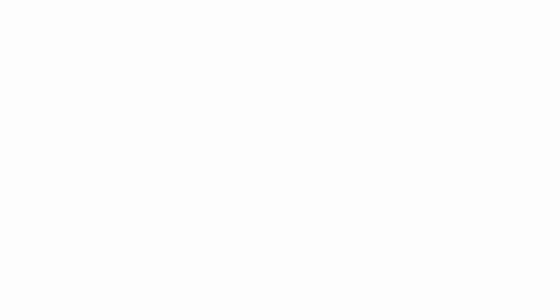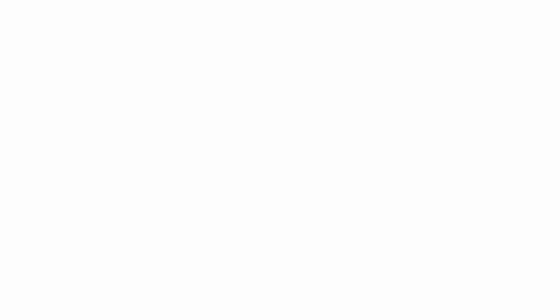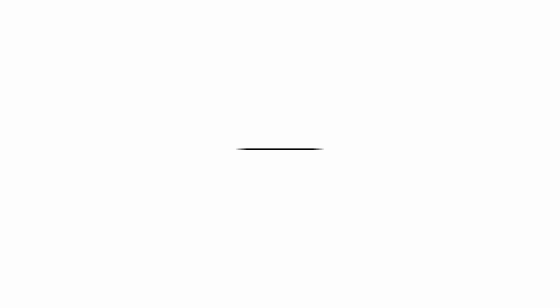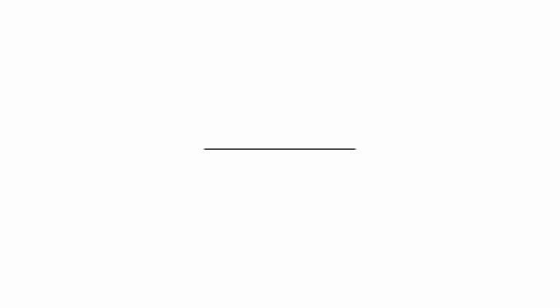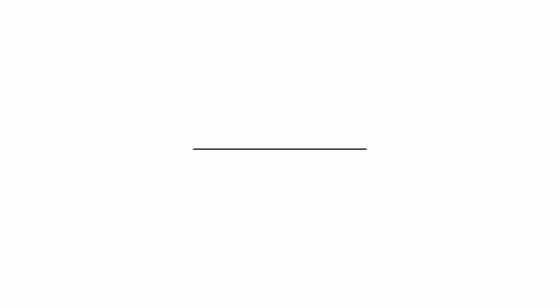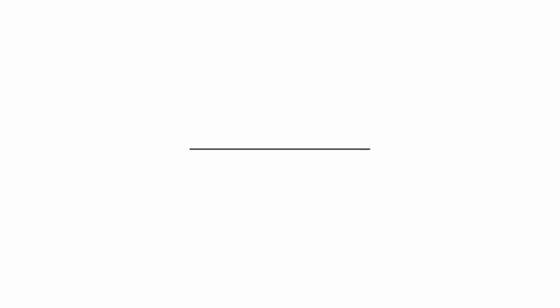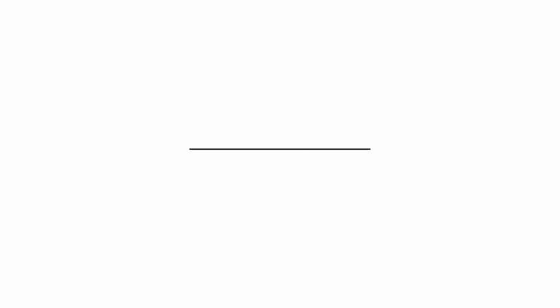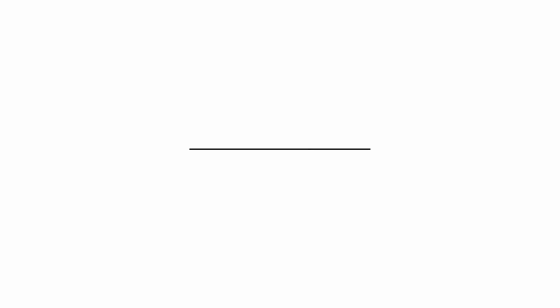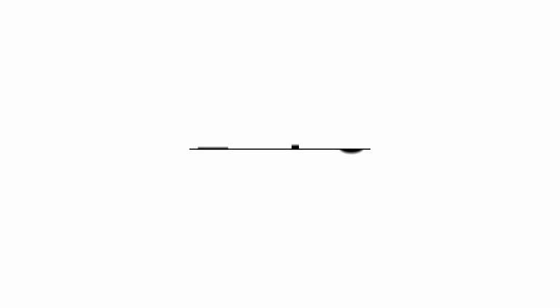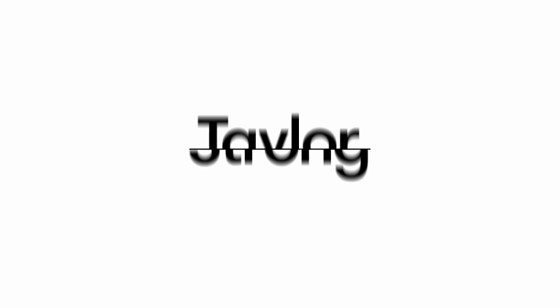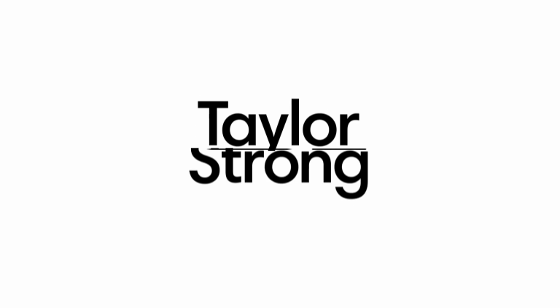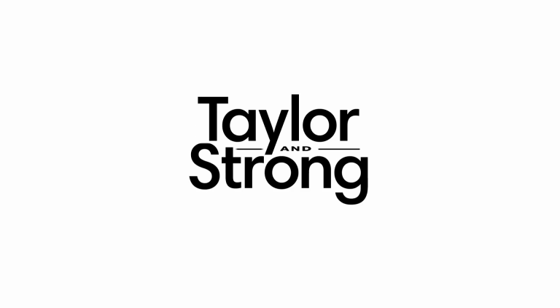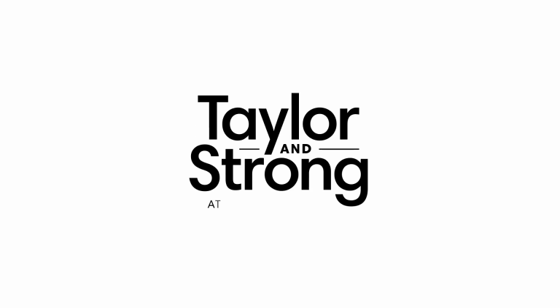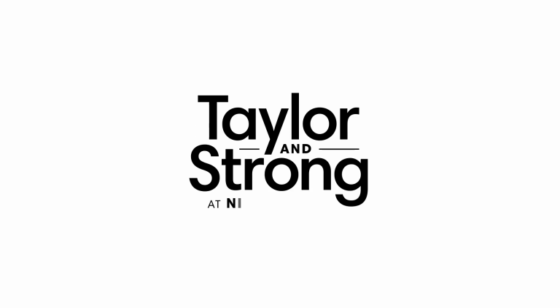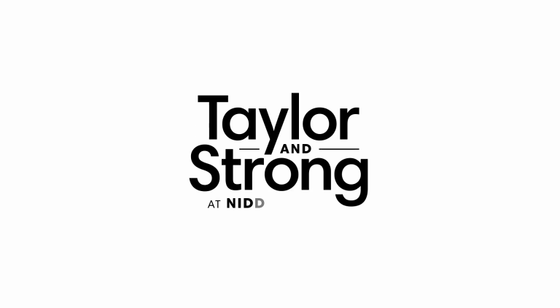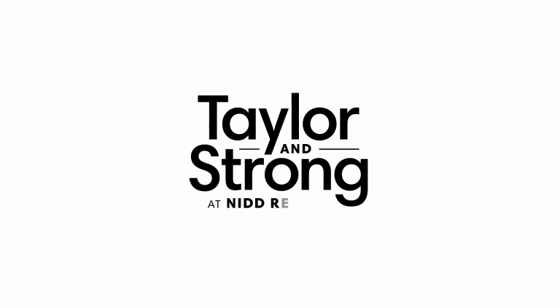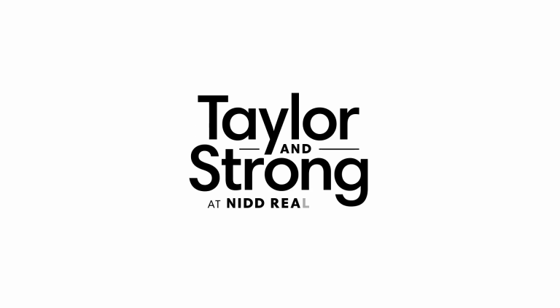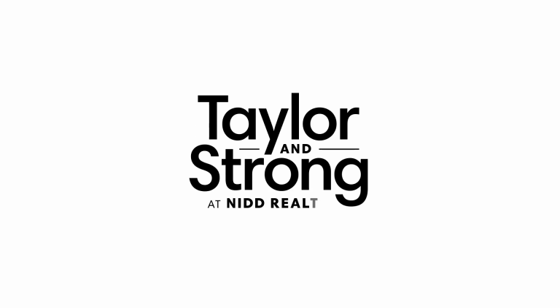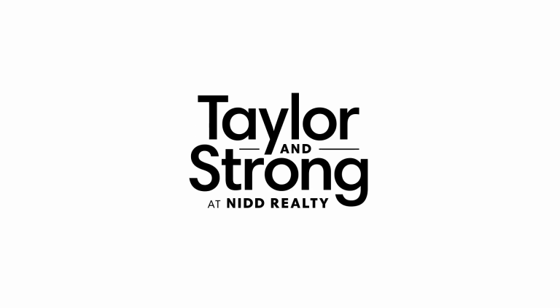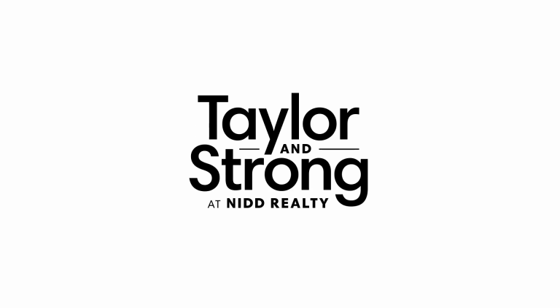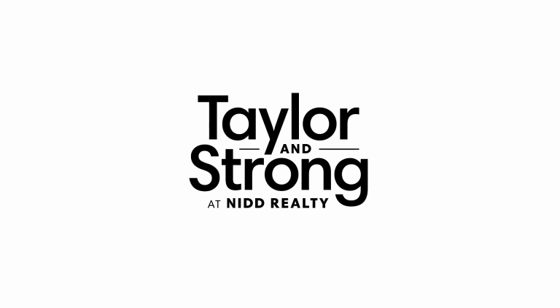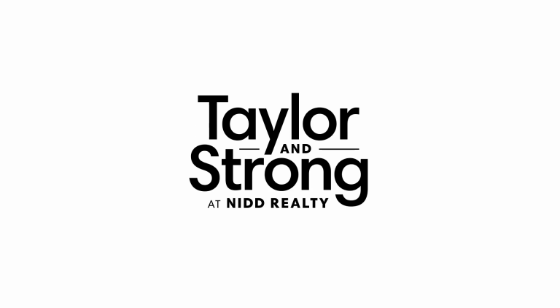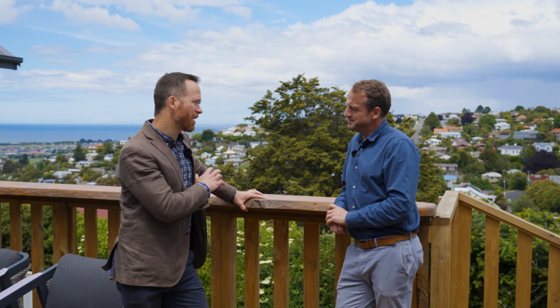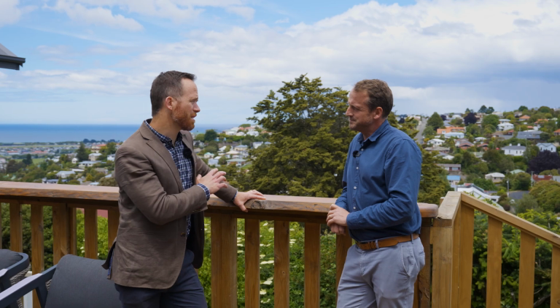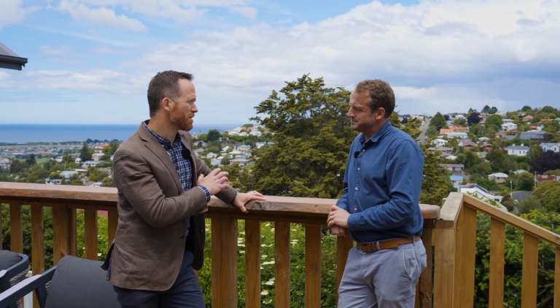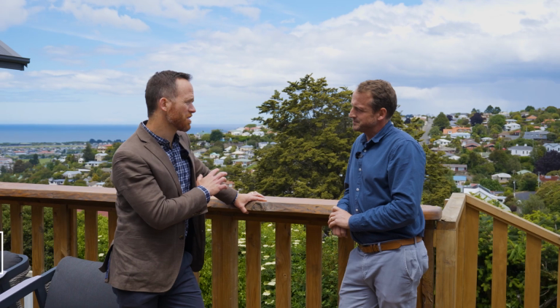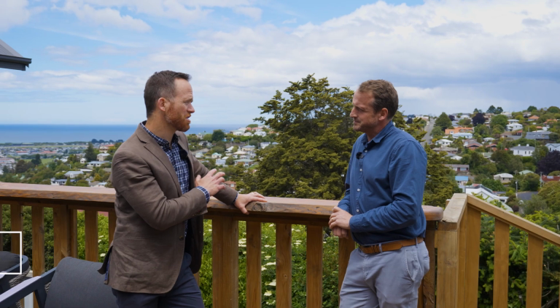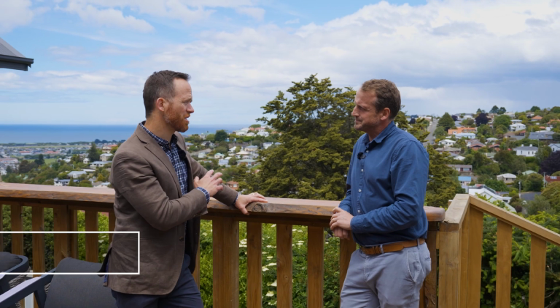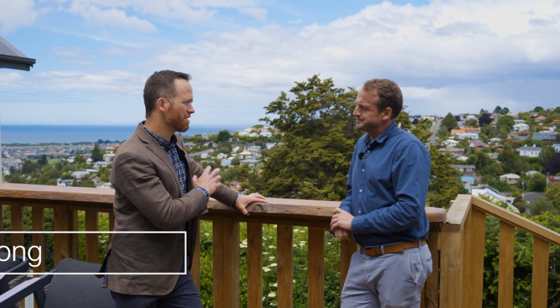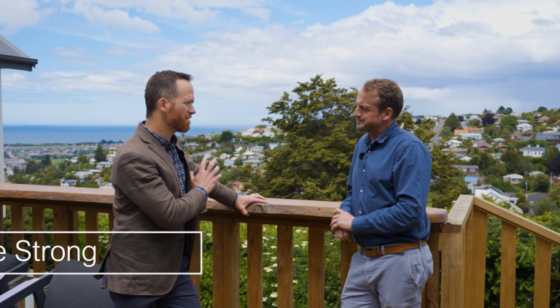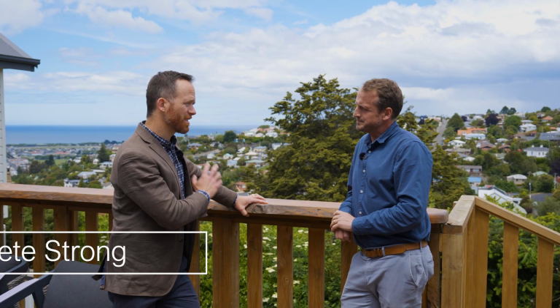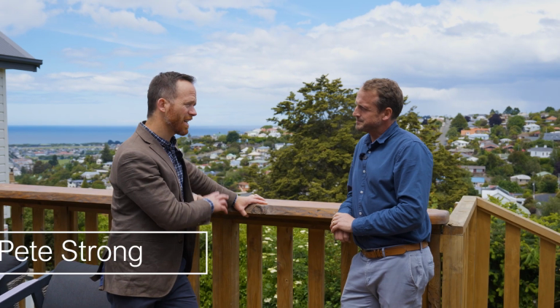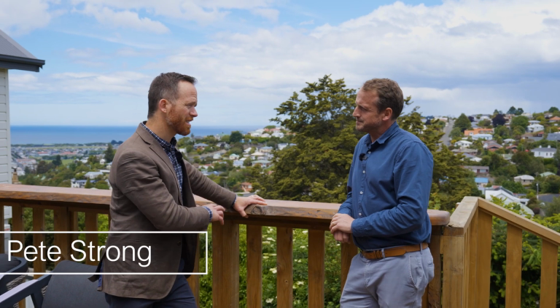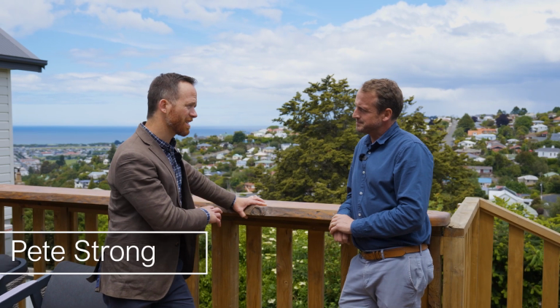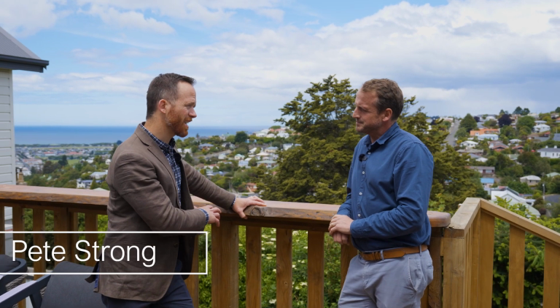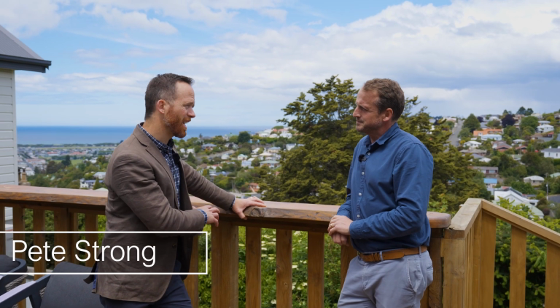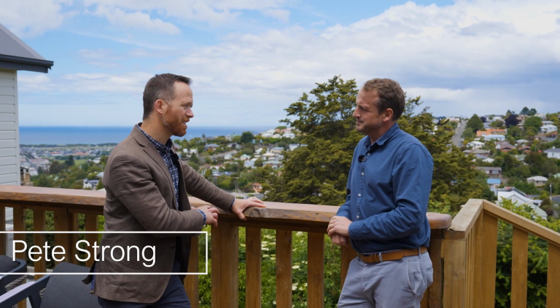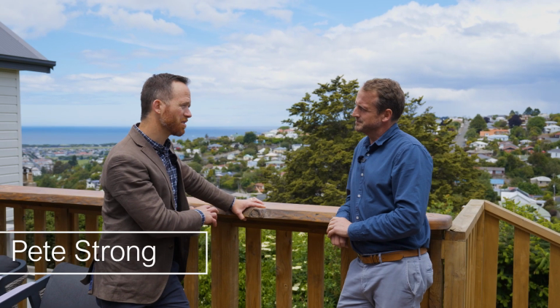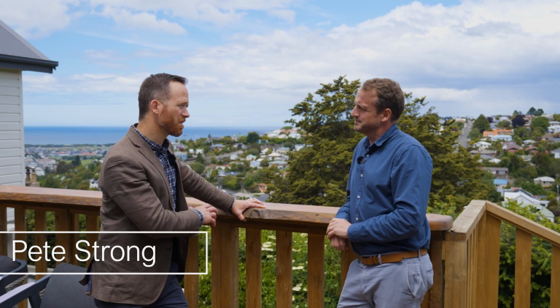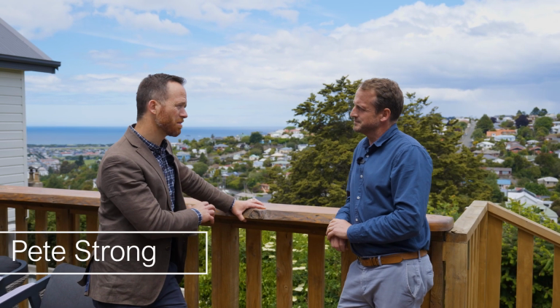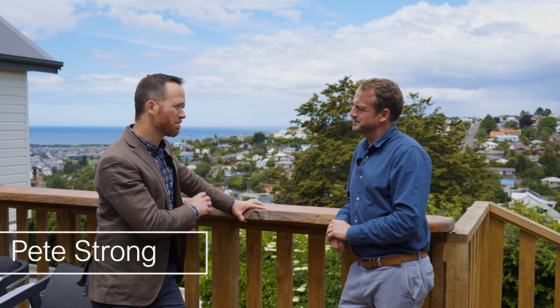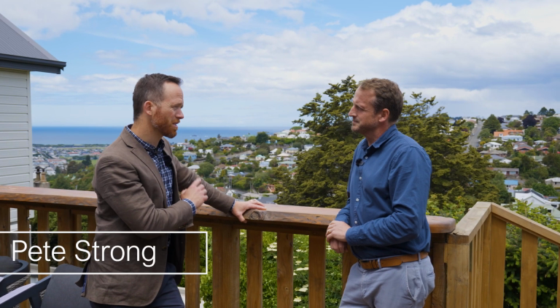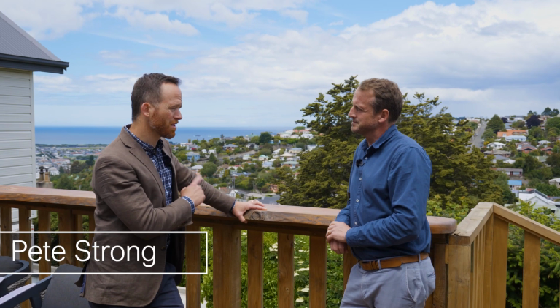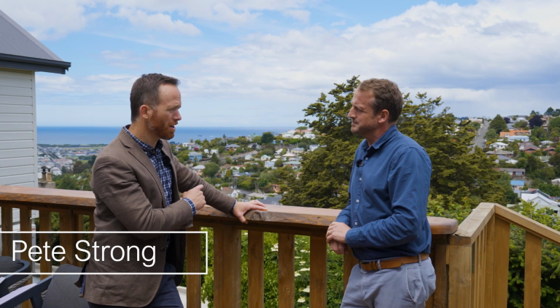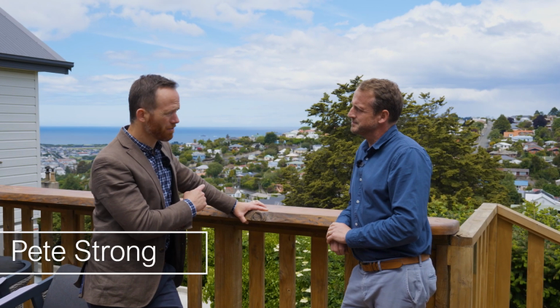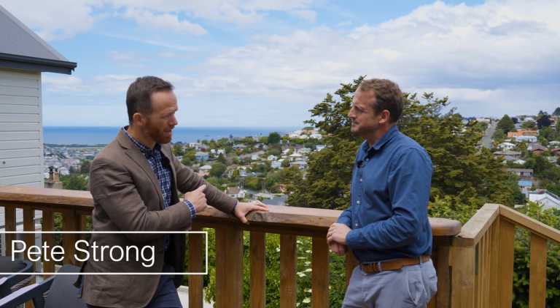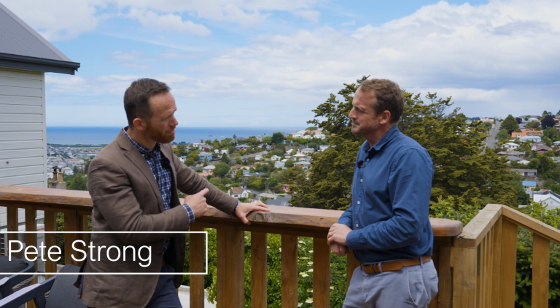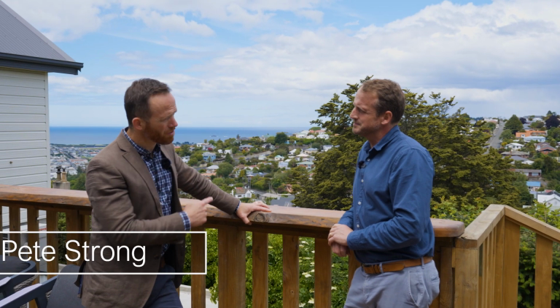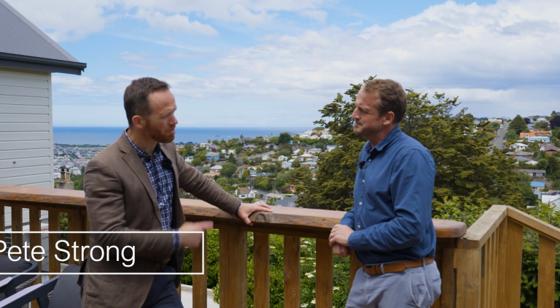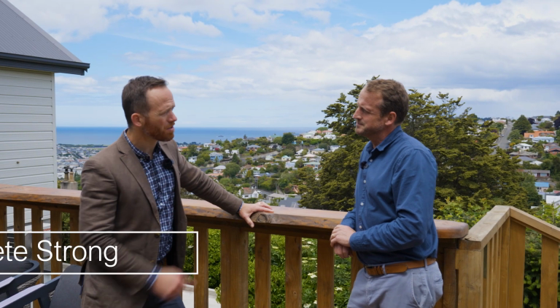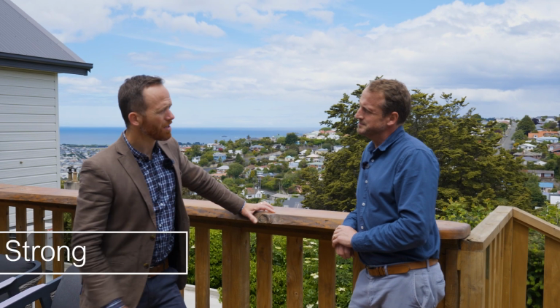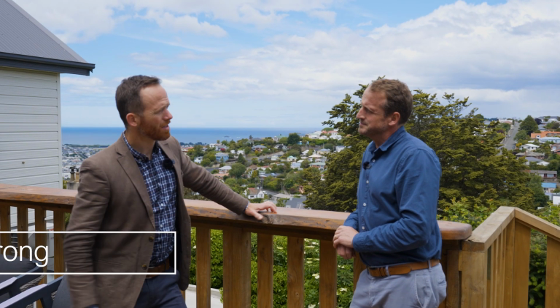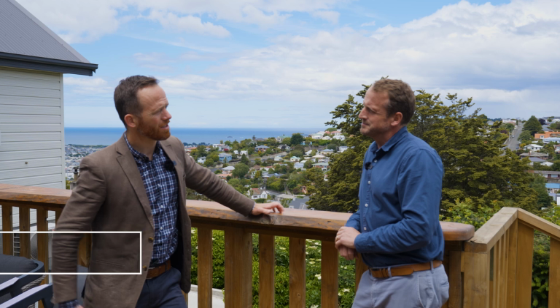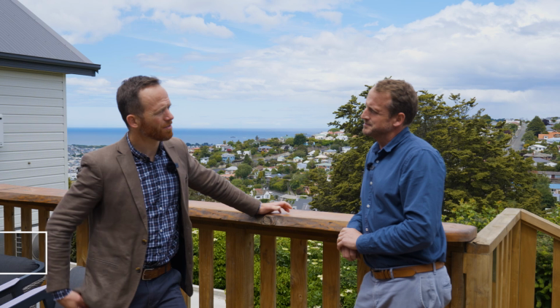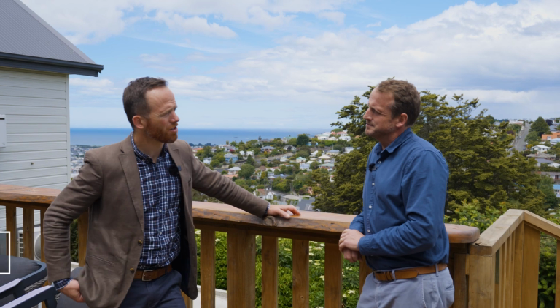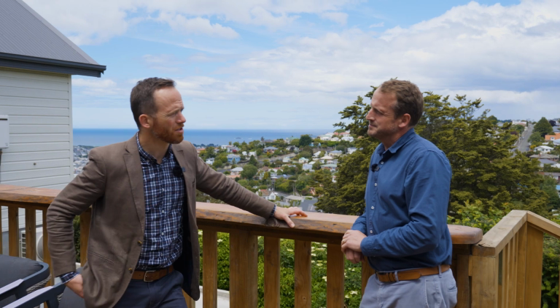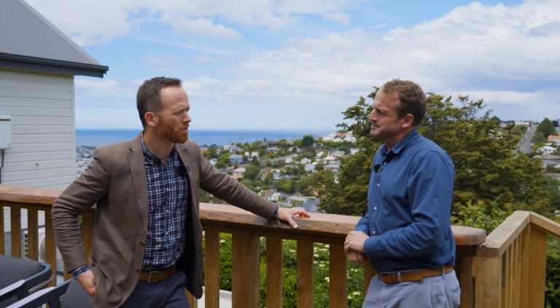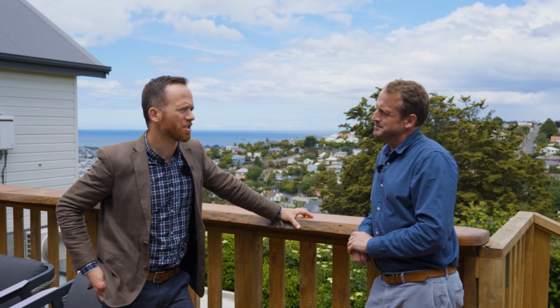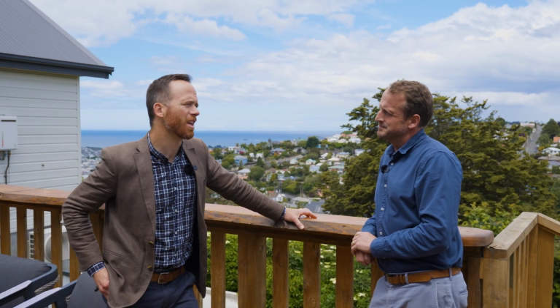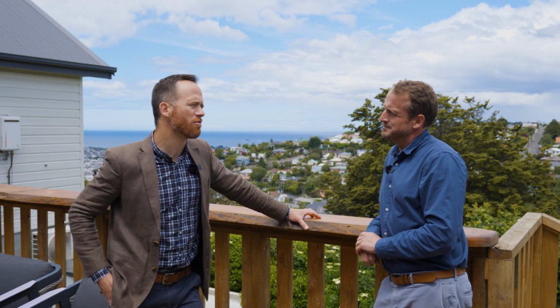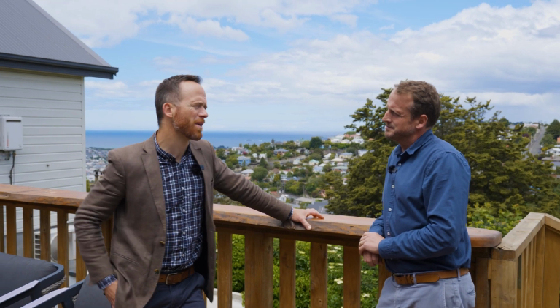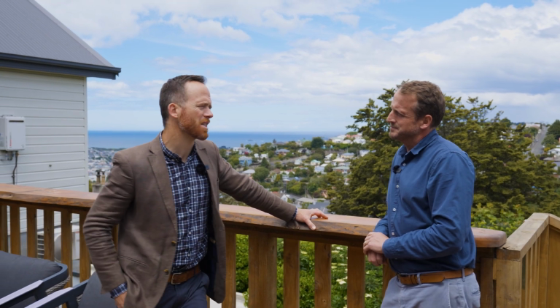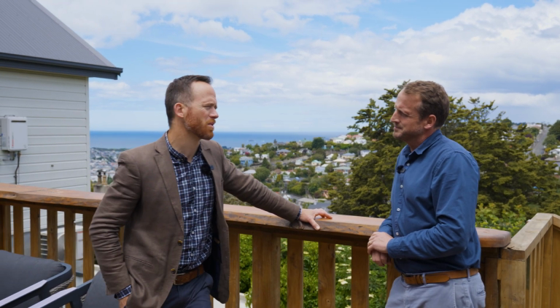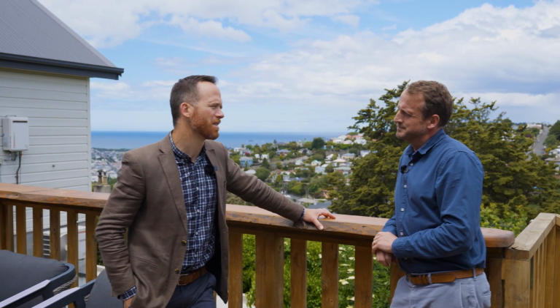So we're in Mornington today, really nice elevated position, fantastic outlook. But aside from that view, tell me Chris, what do you love about this one?